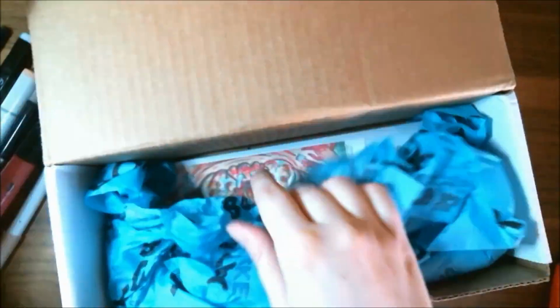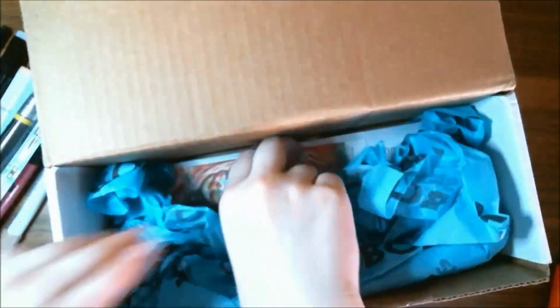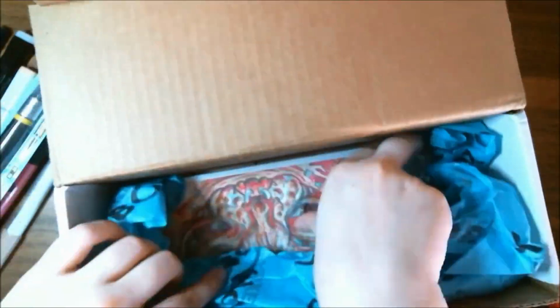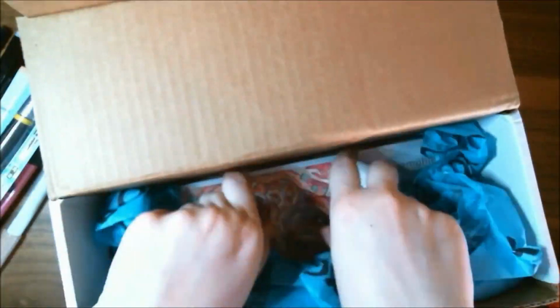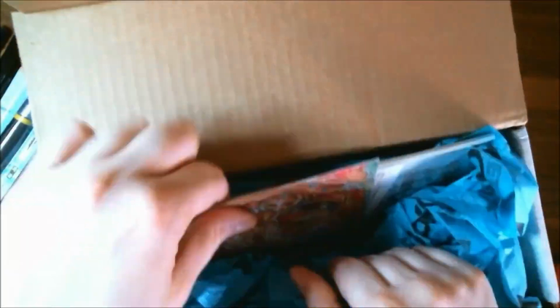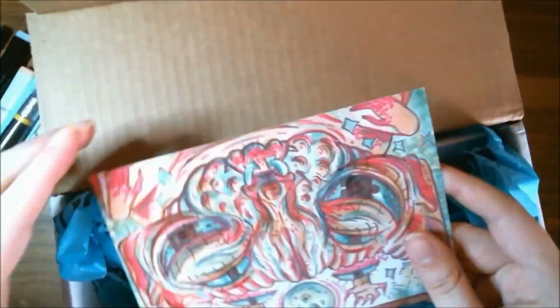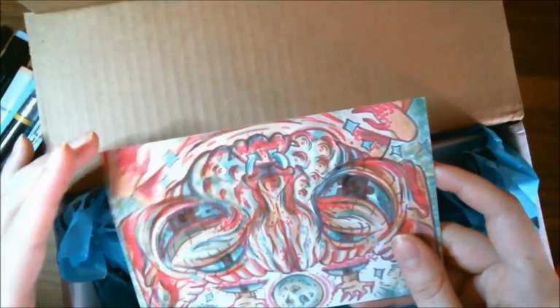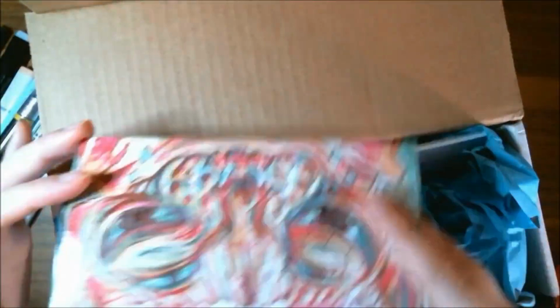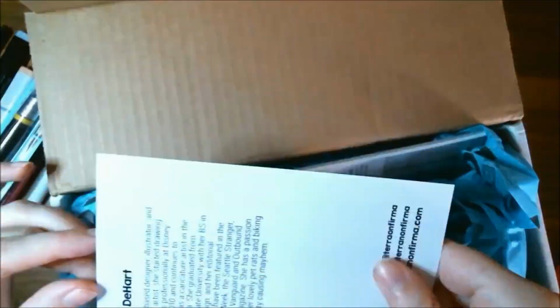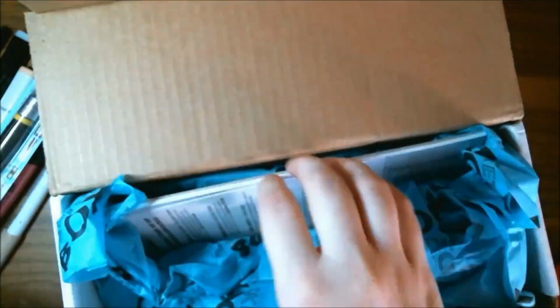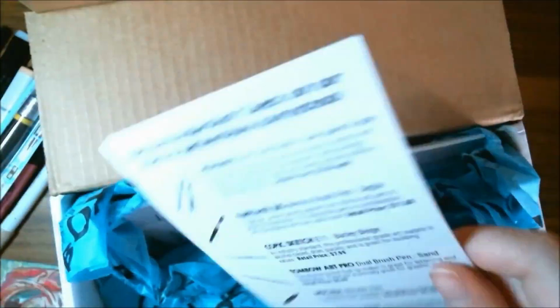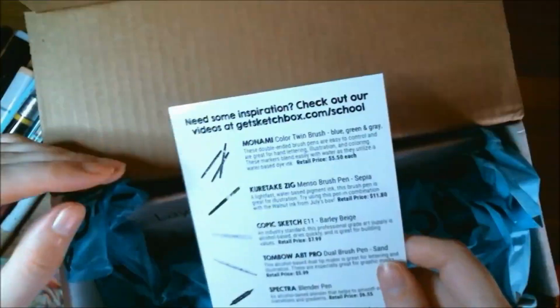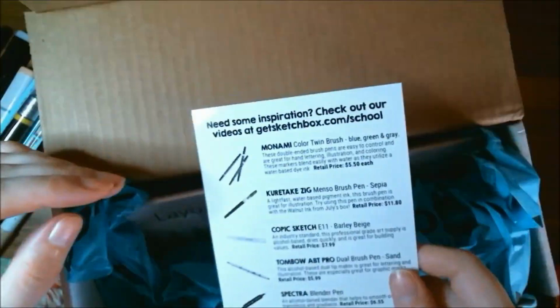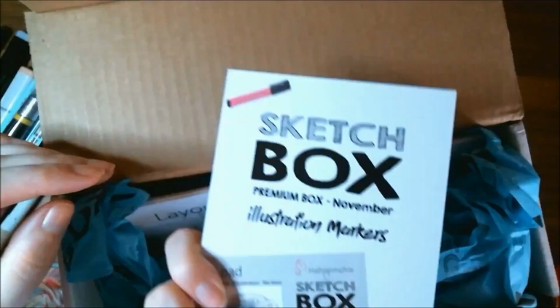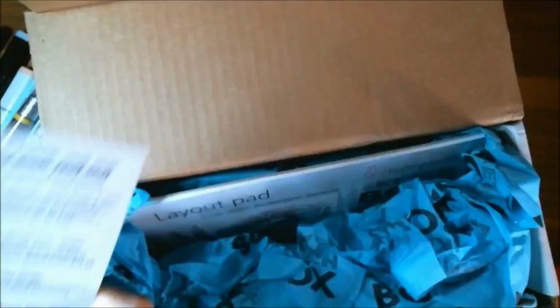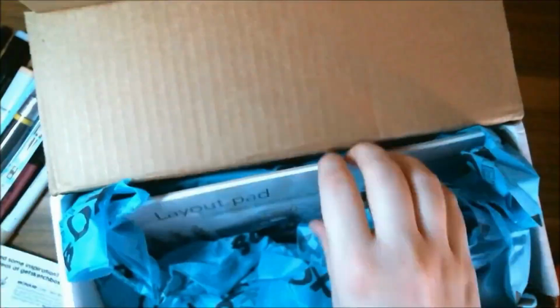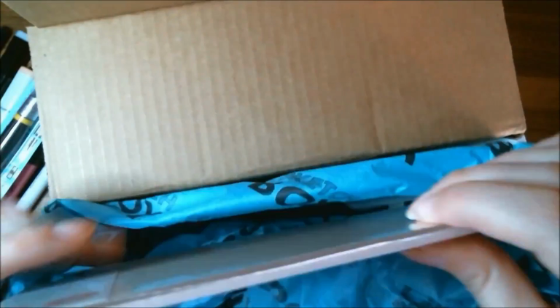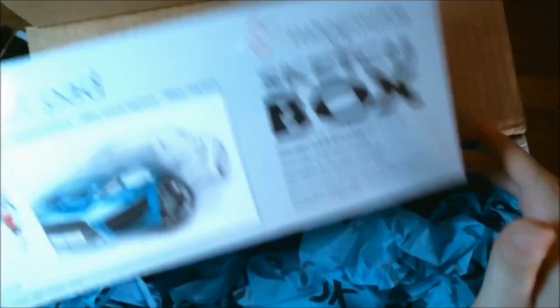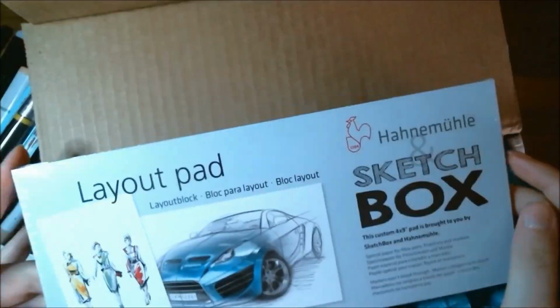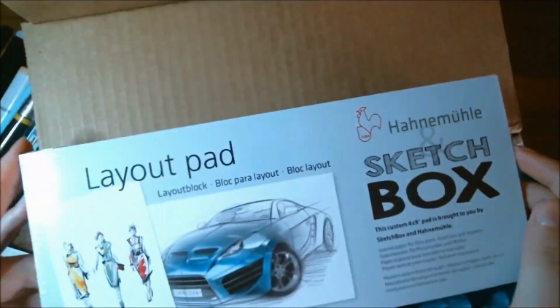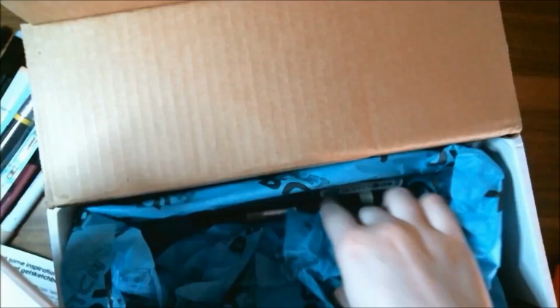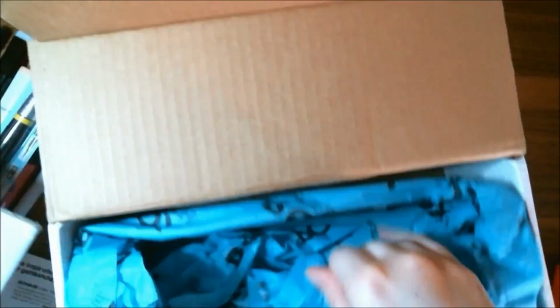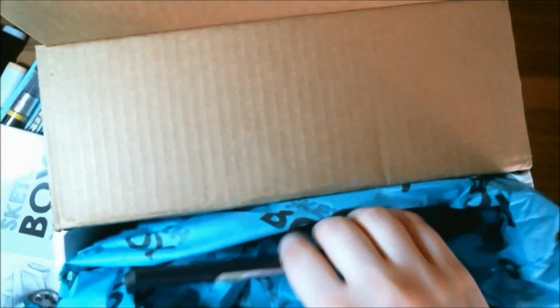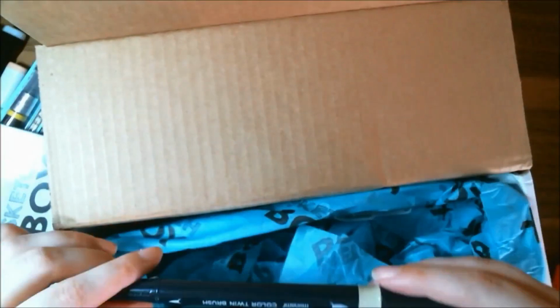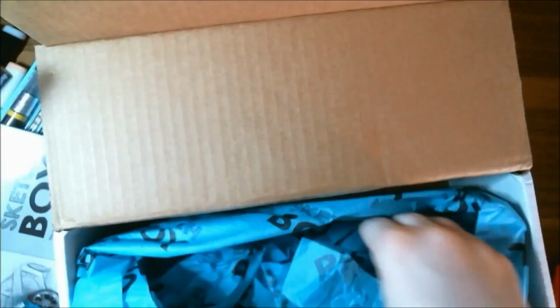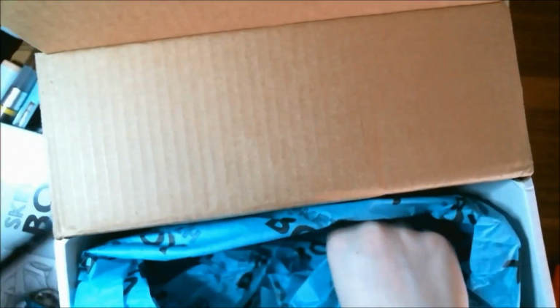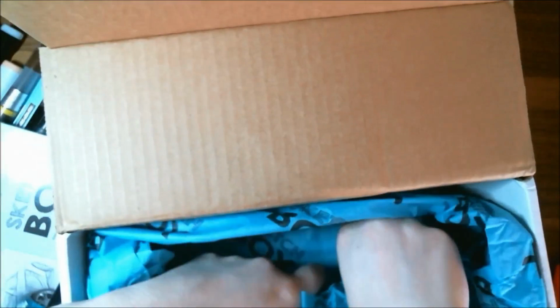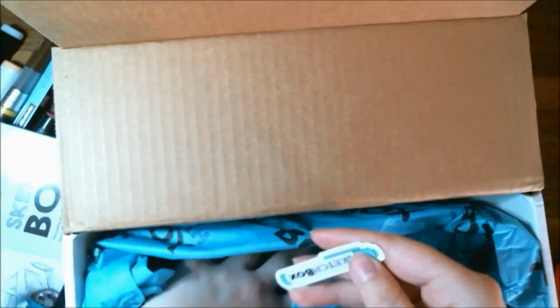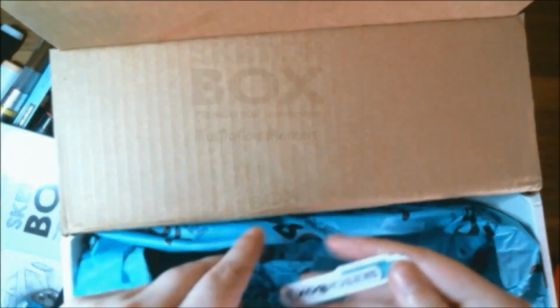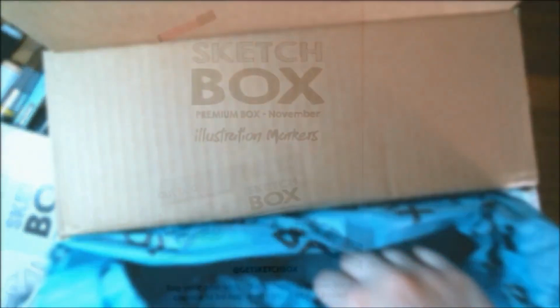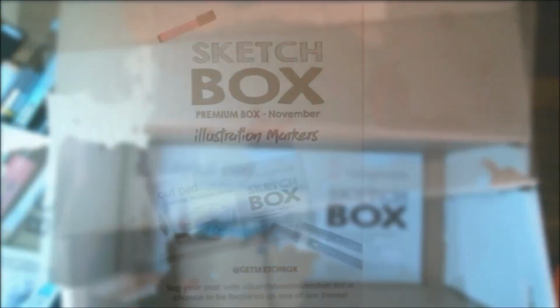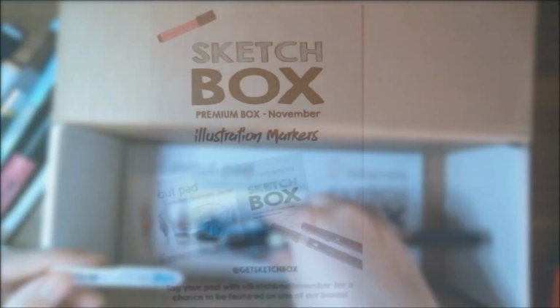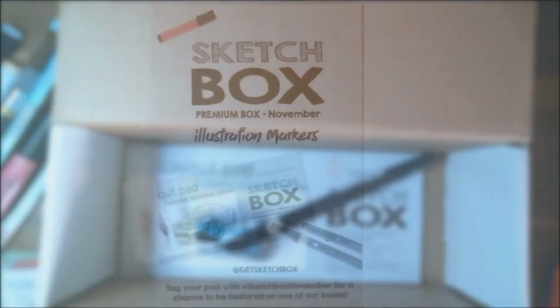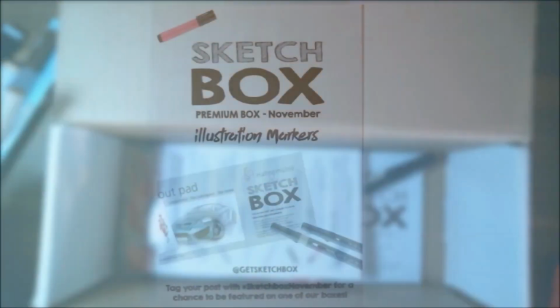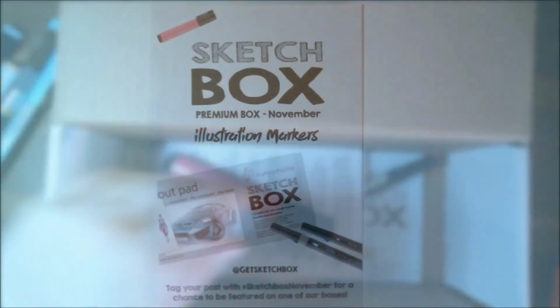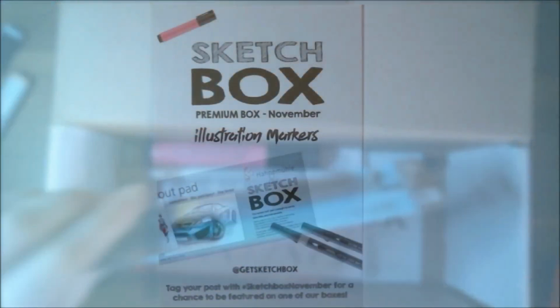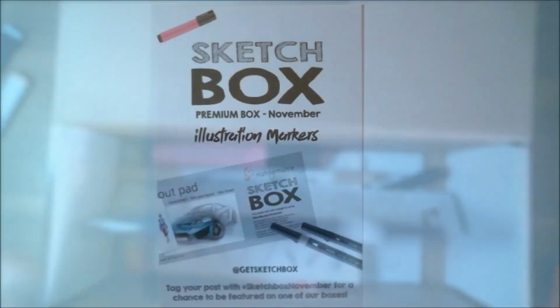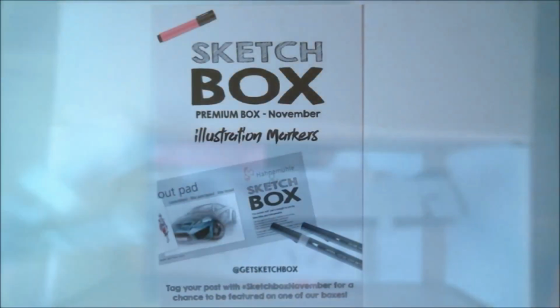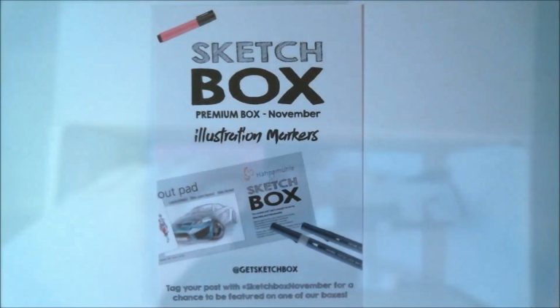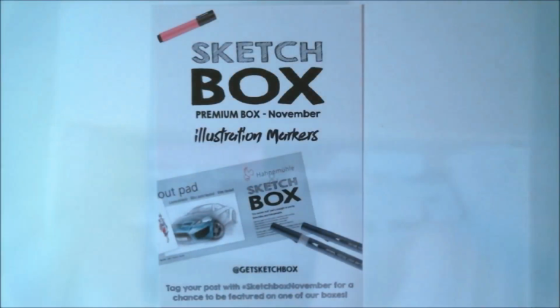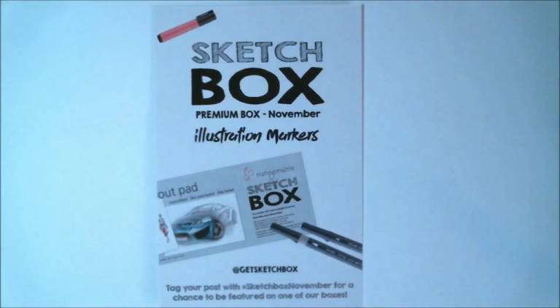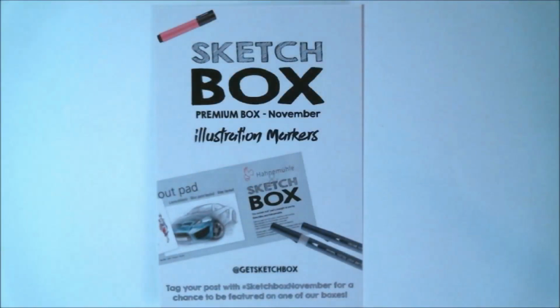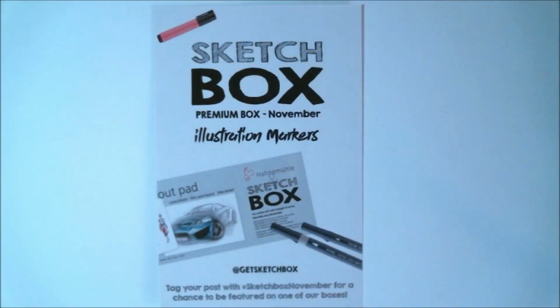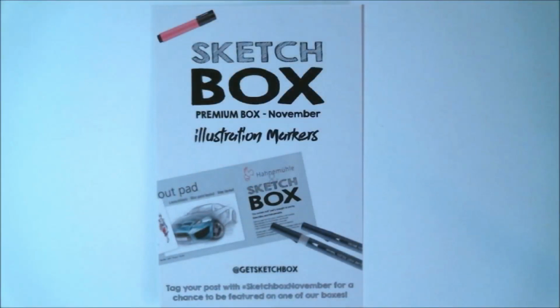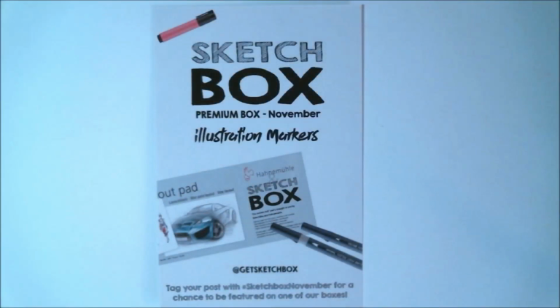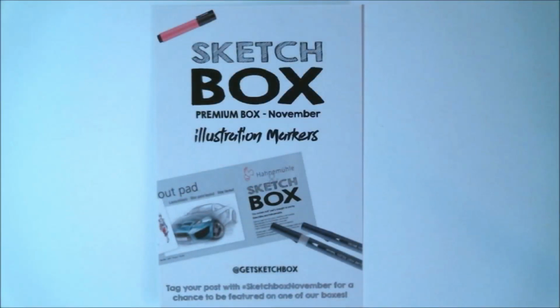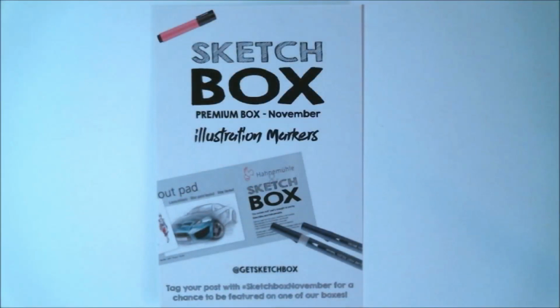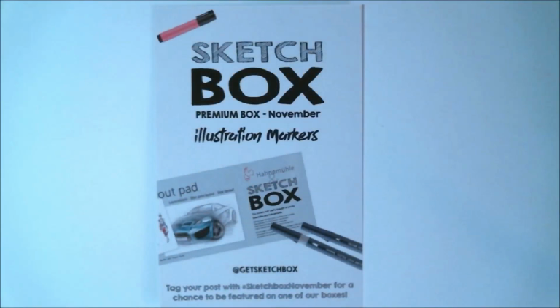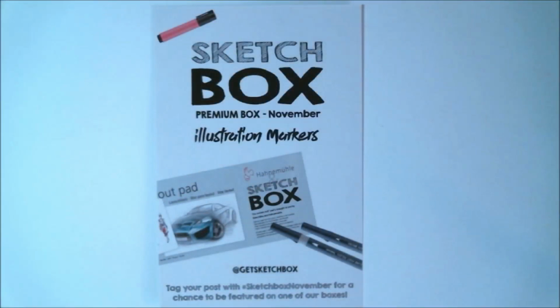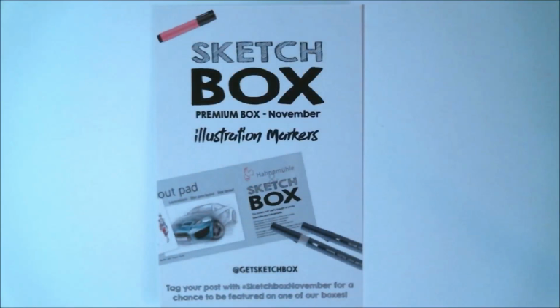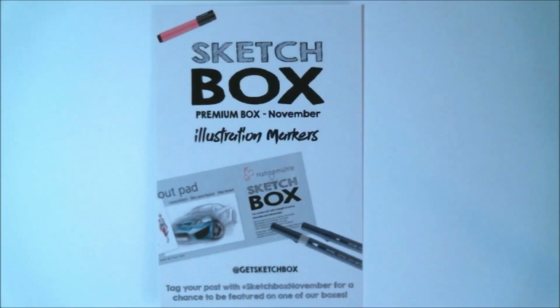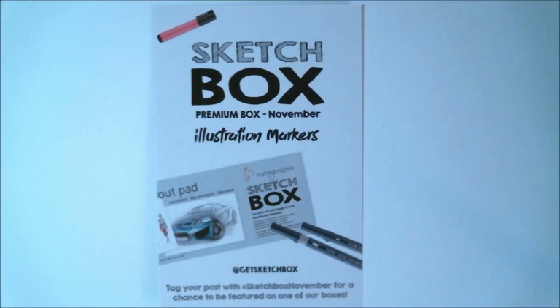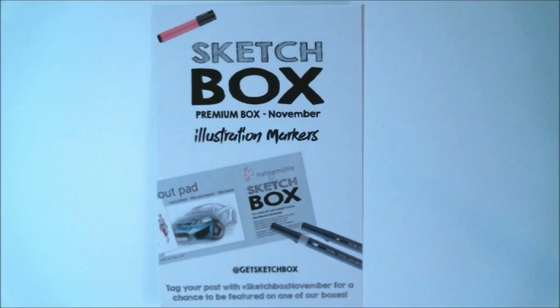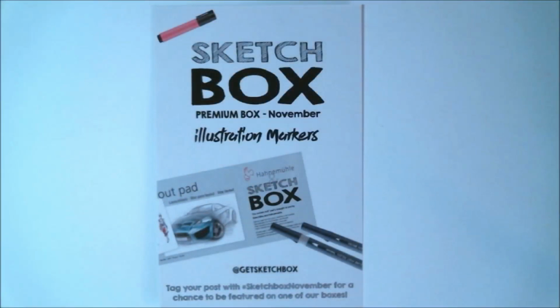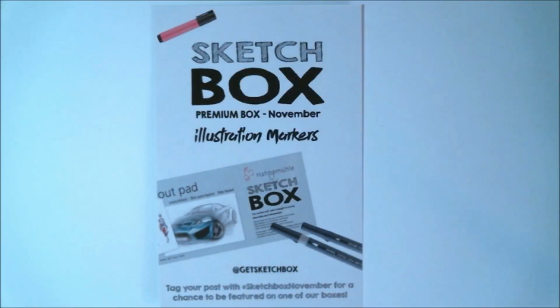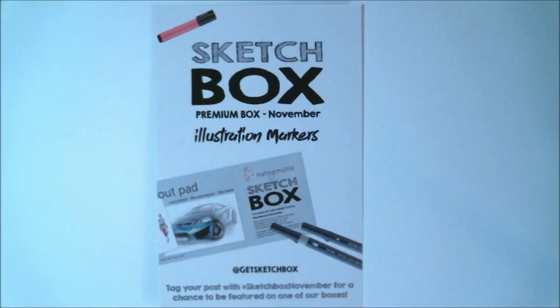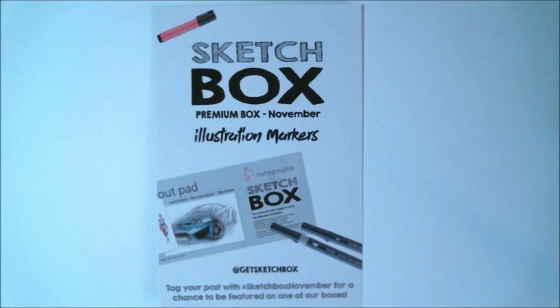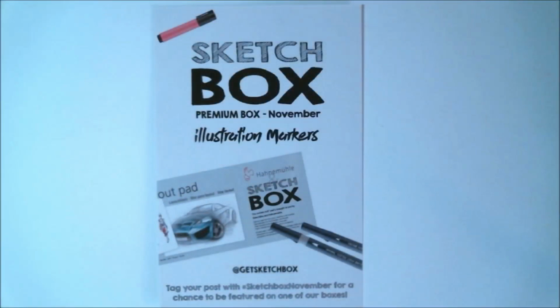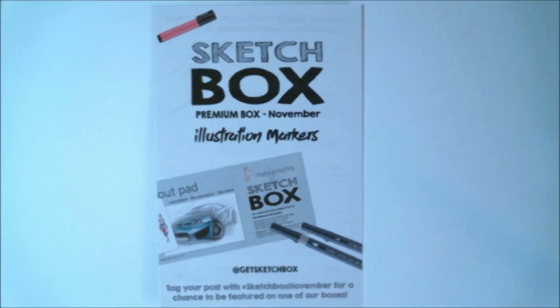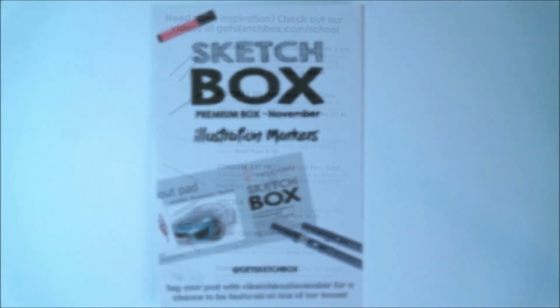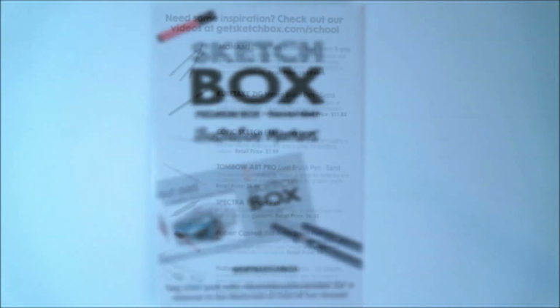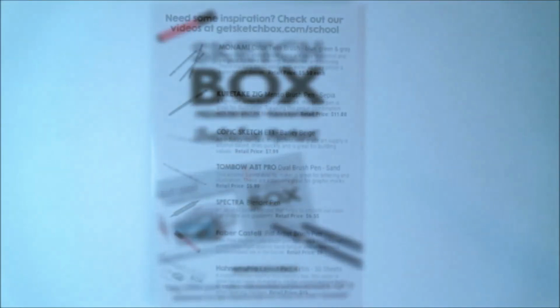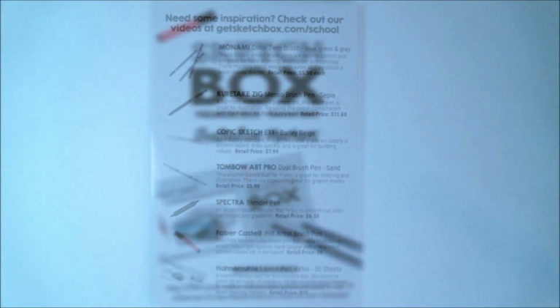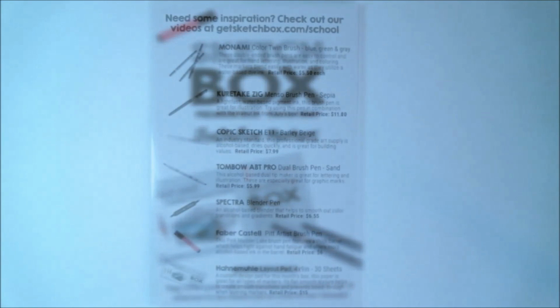Today we're going to be unboxing the November Premium Sketch Box. As always, we have our little insert that lets us know exactly what's inside.